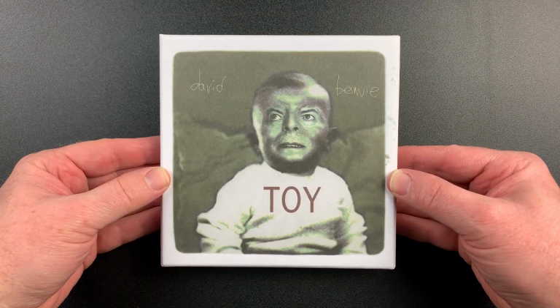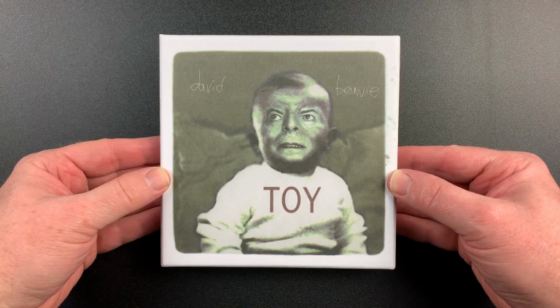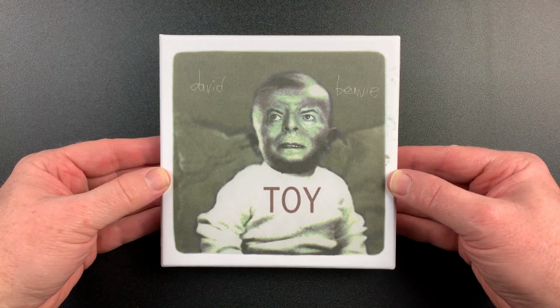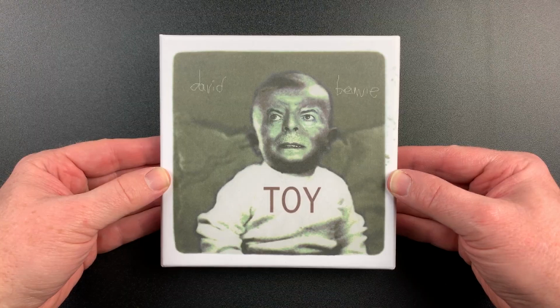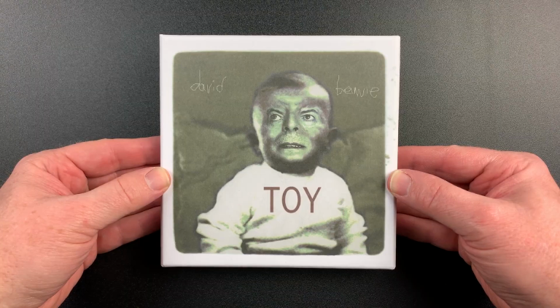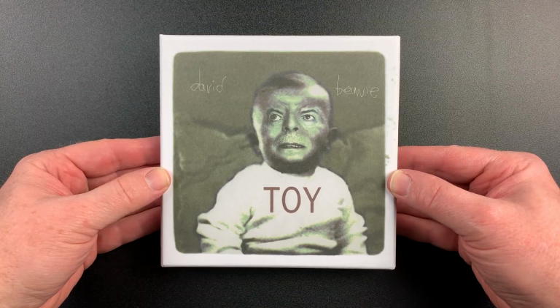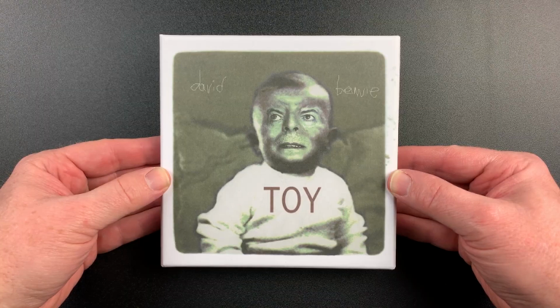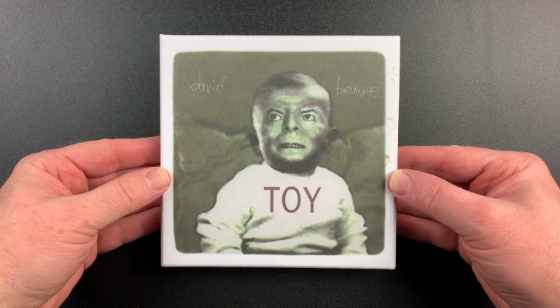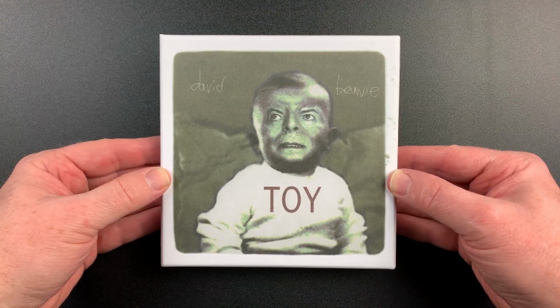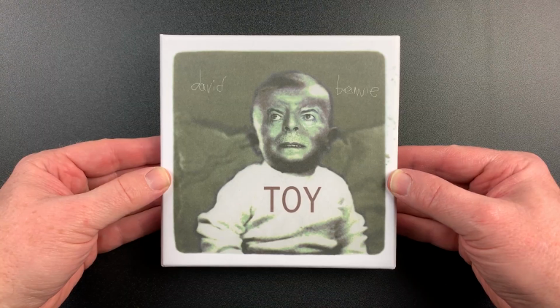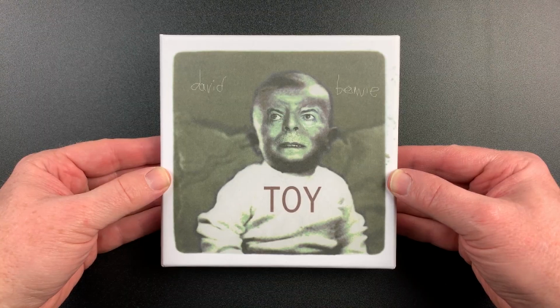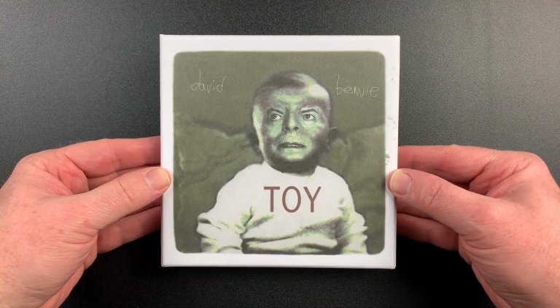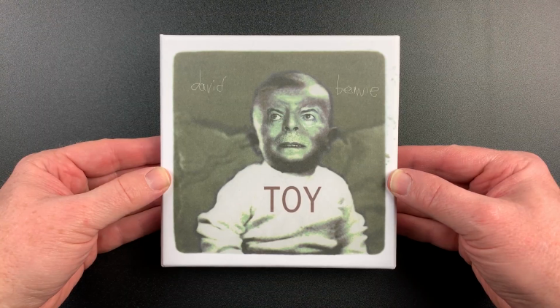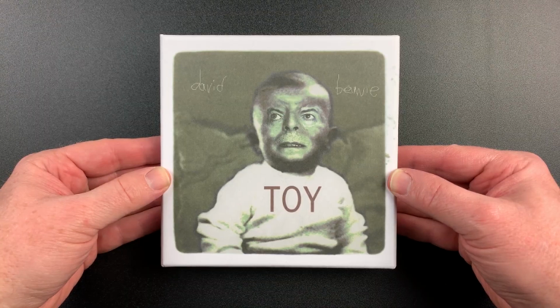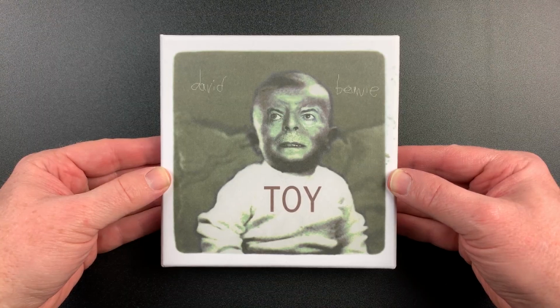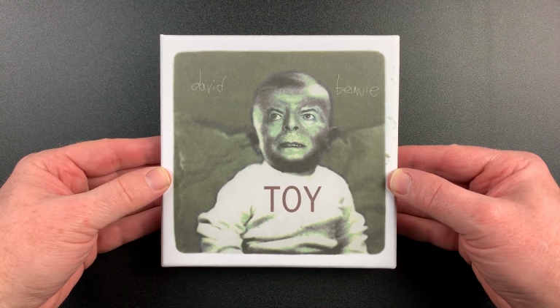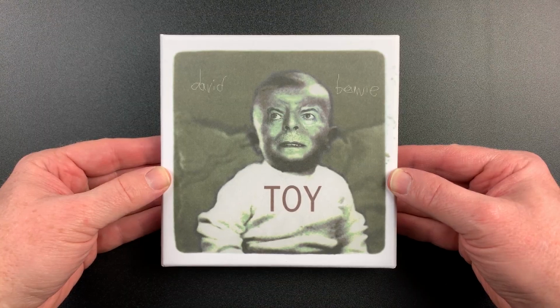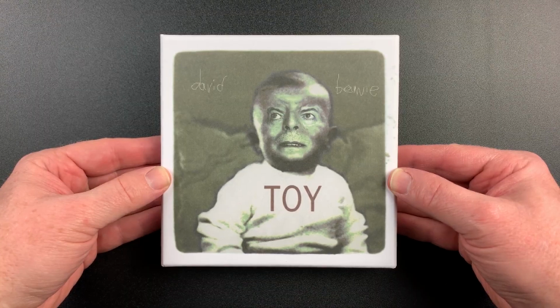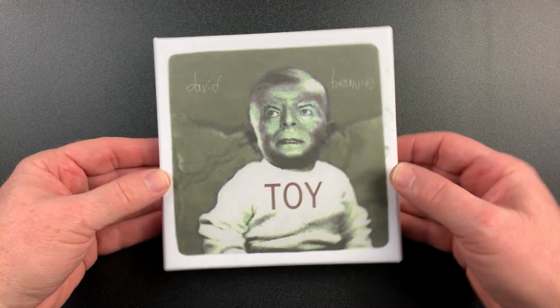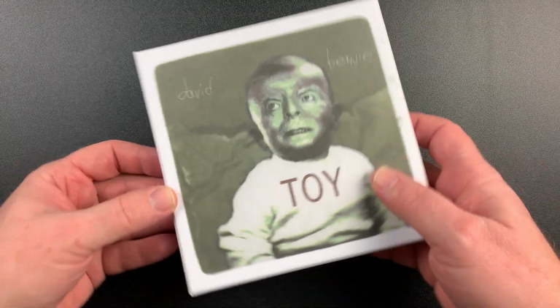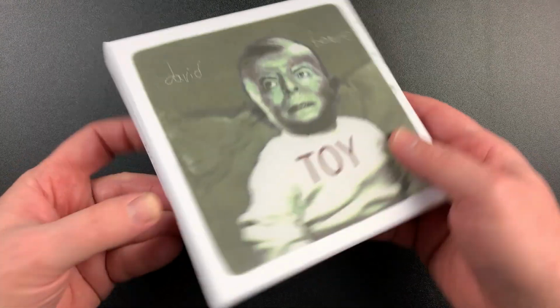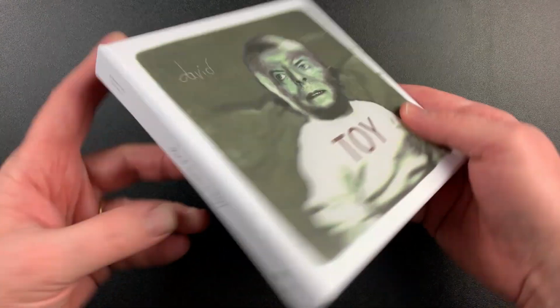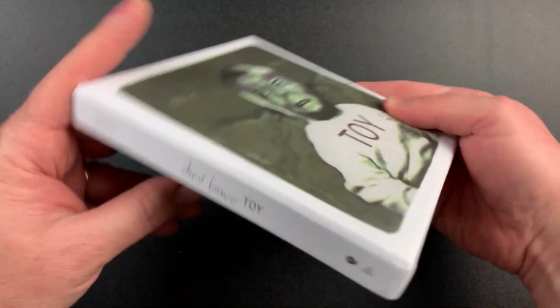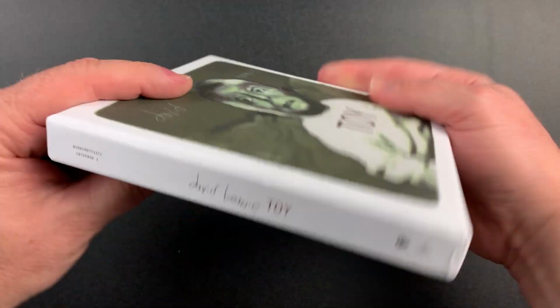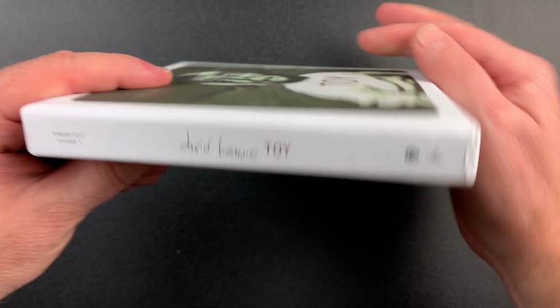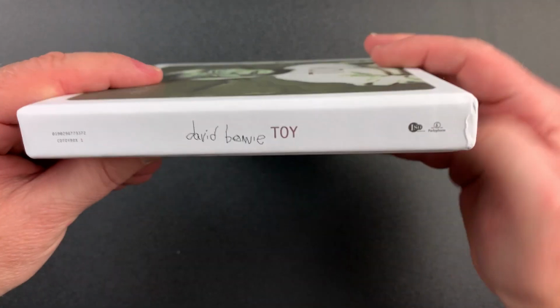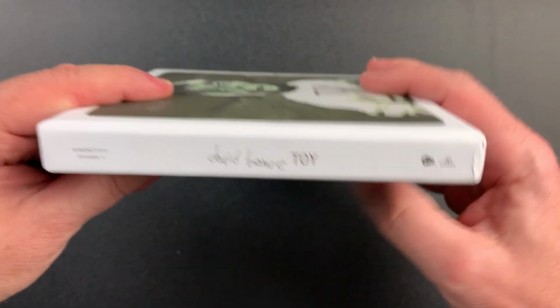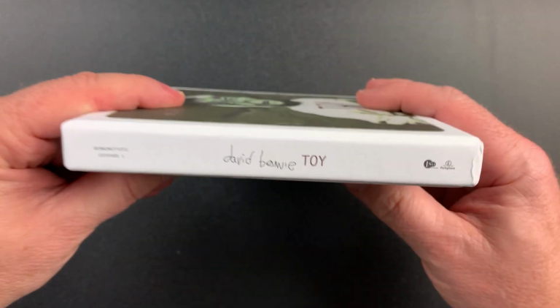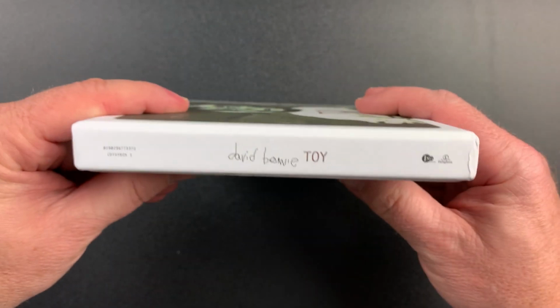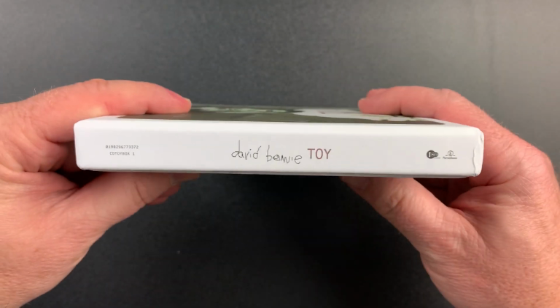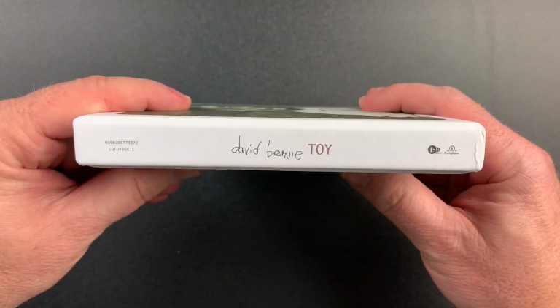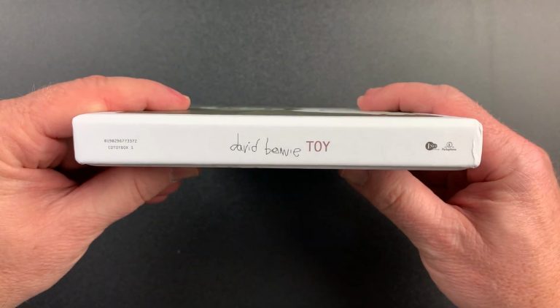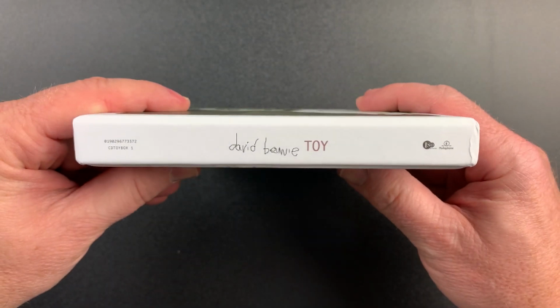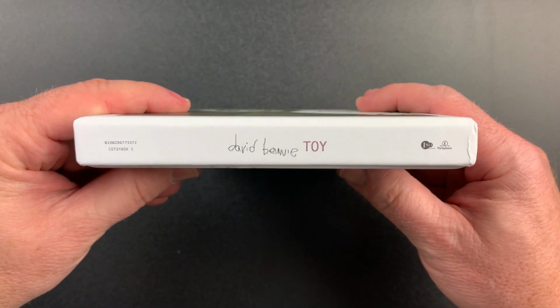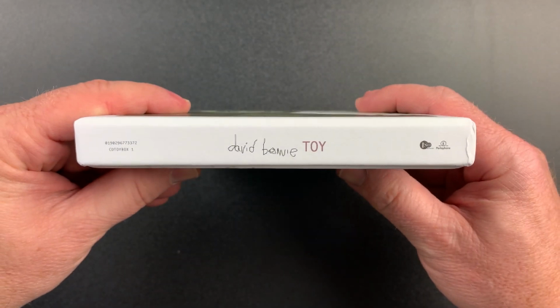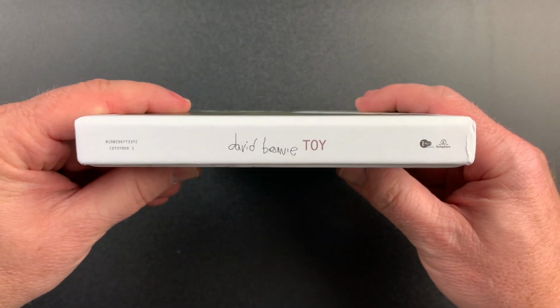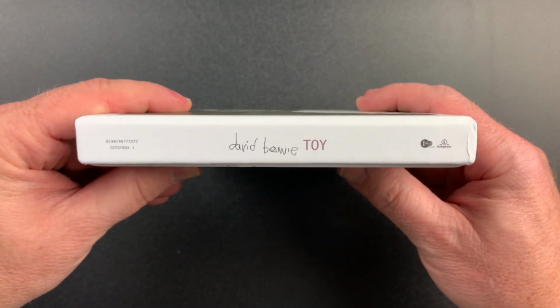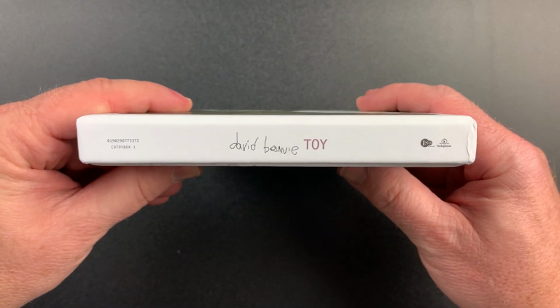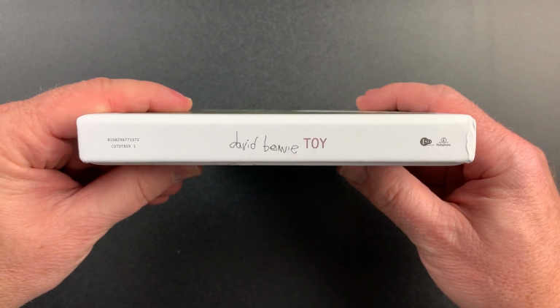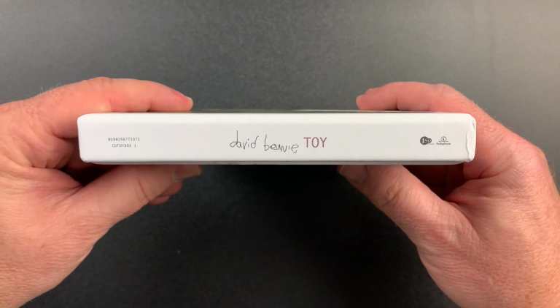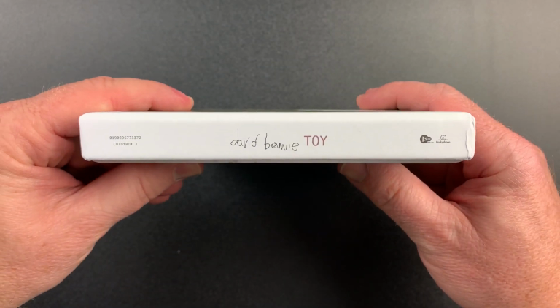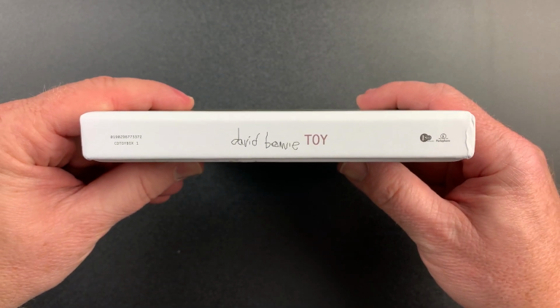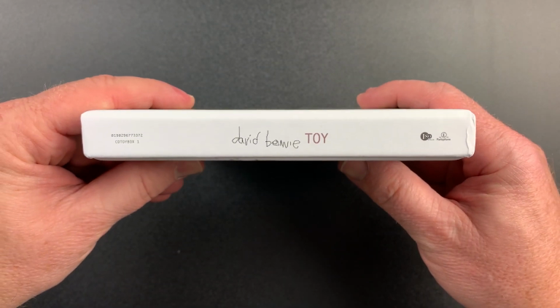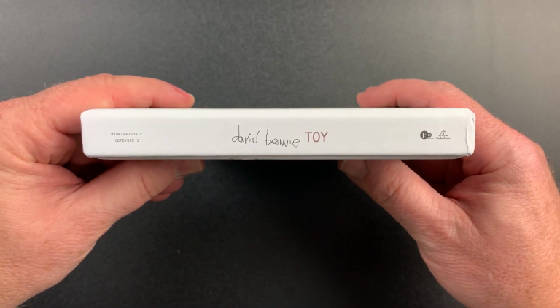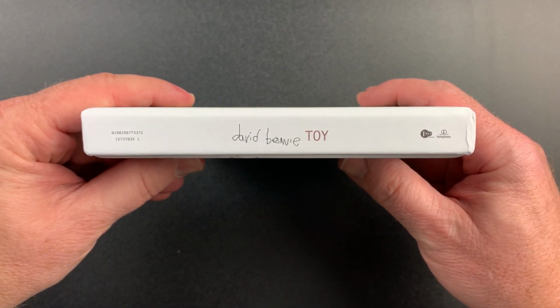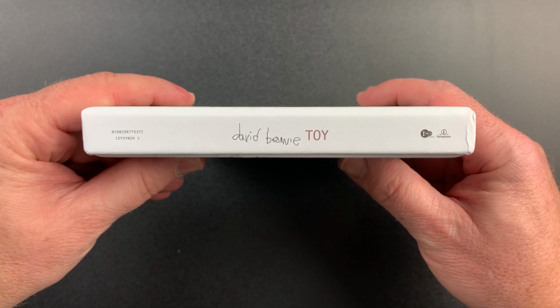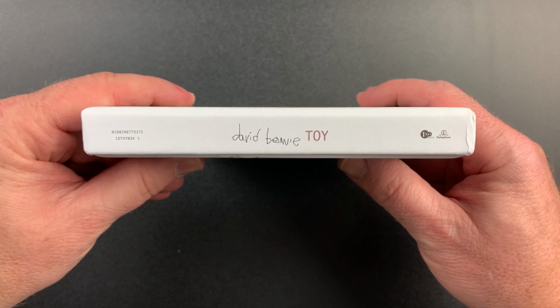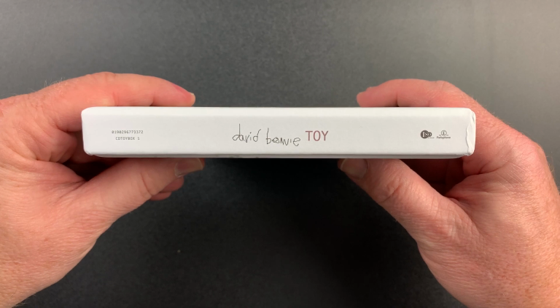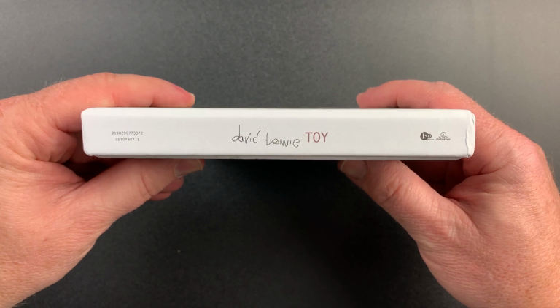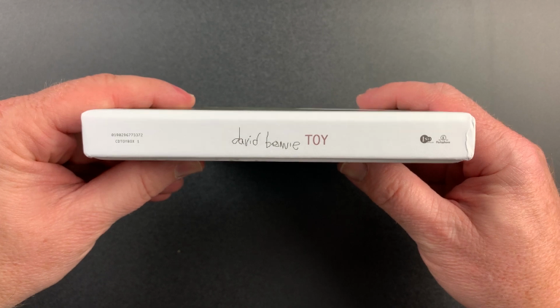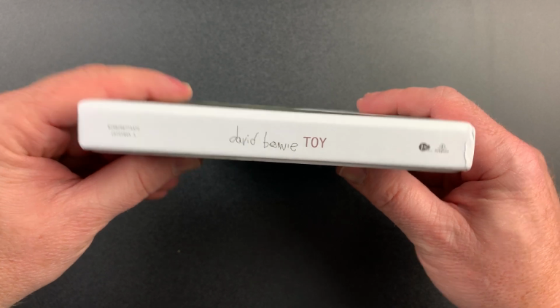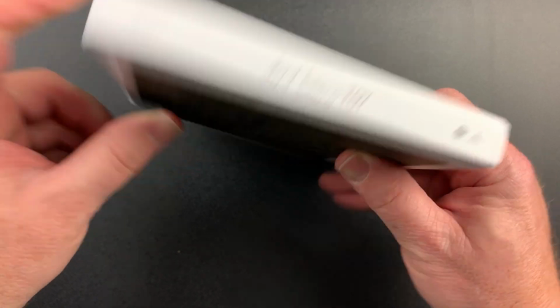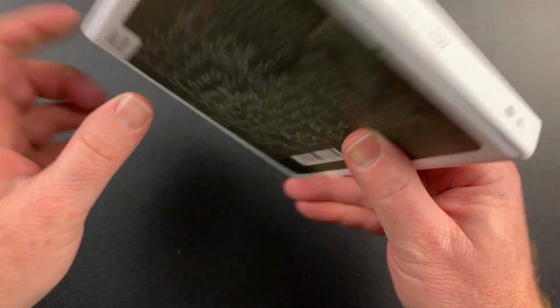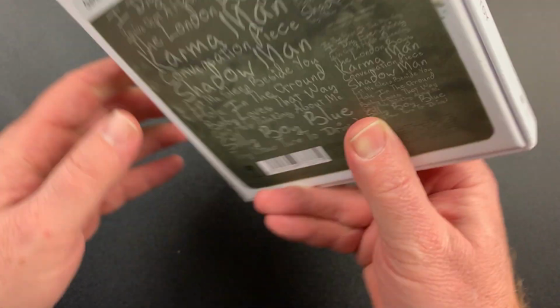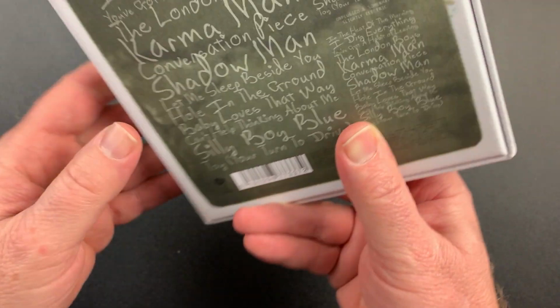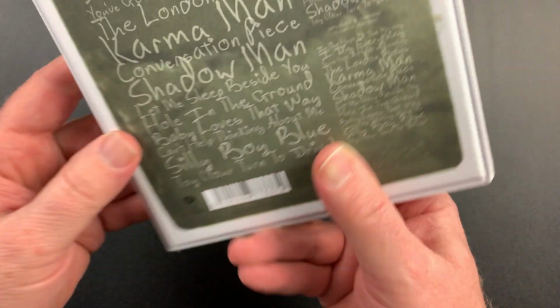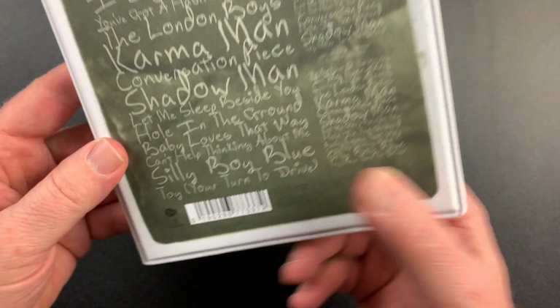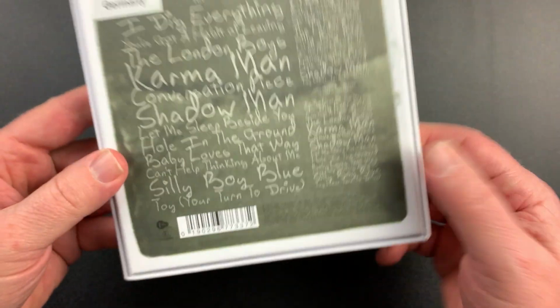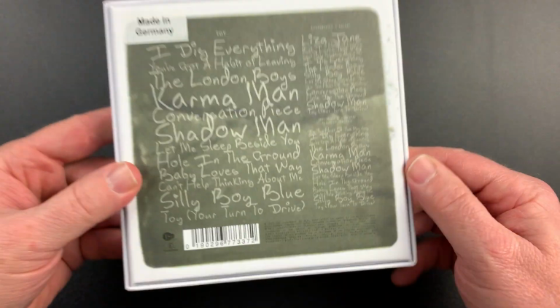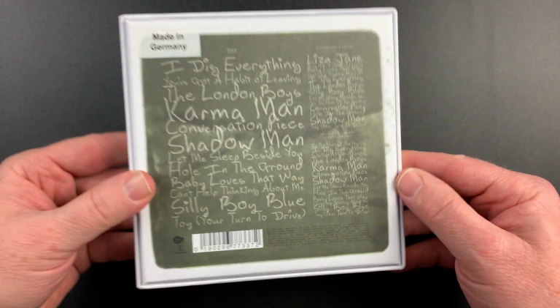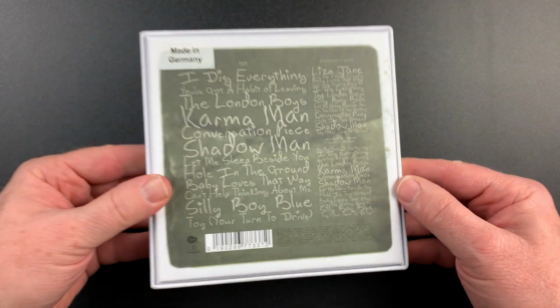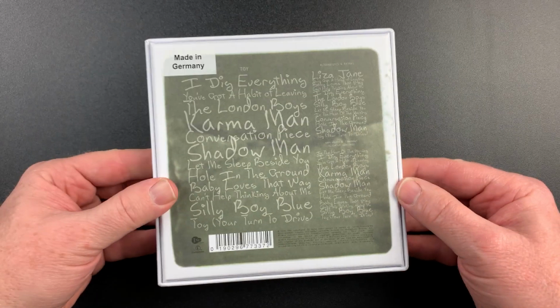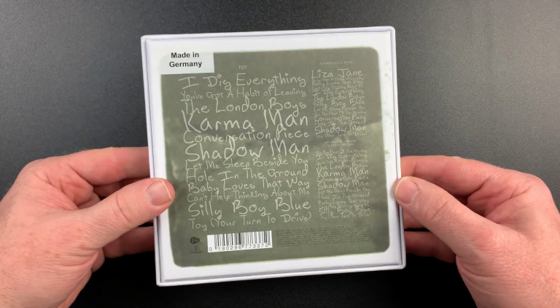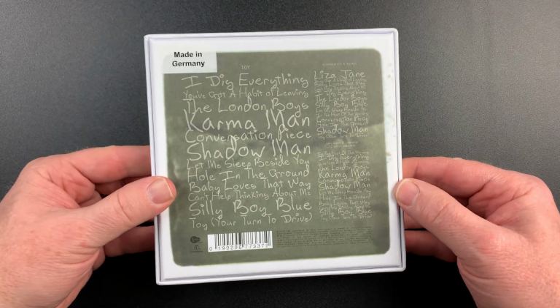Here's a look at the unwrapped cover of the box, and the spine, and the back cover.